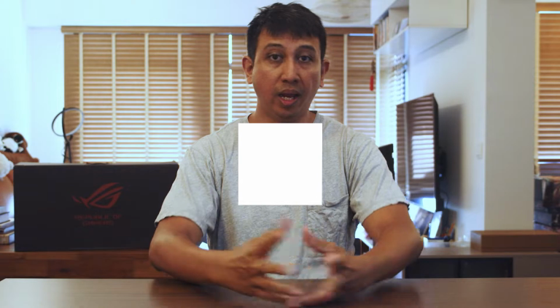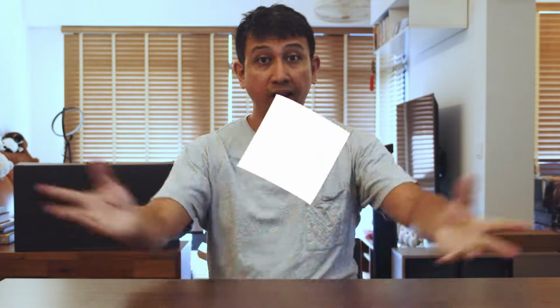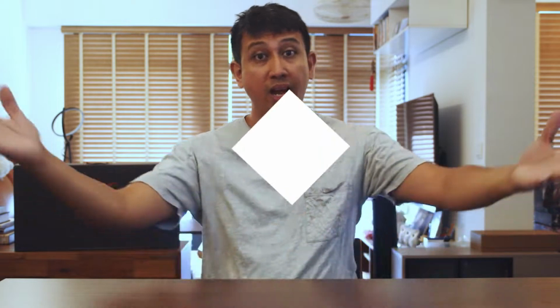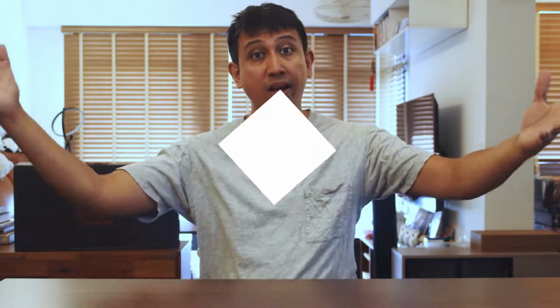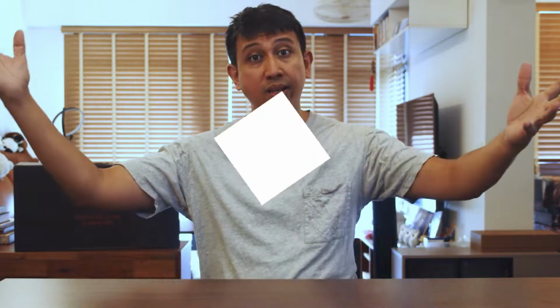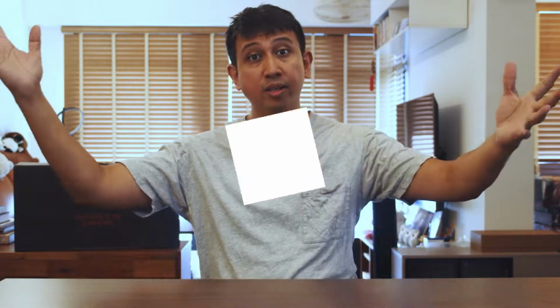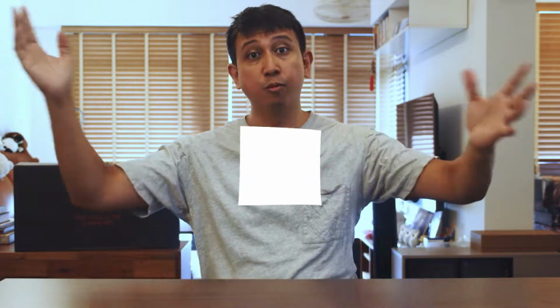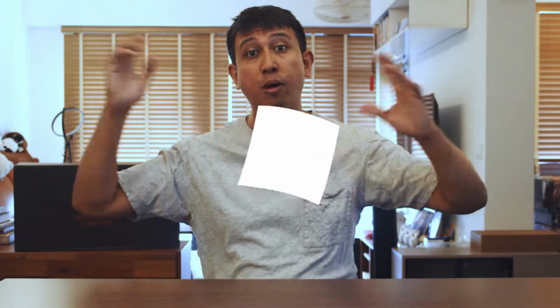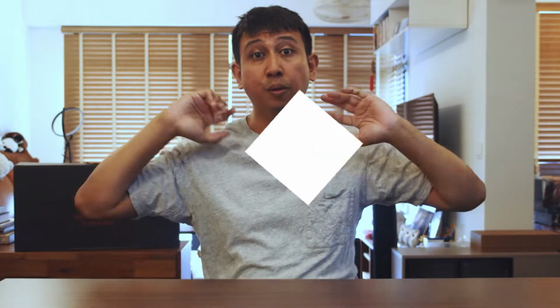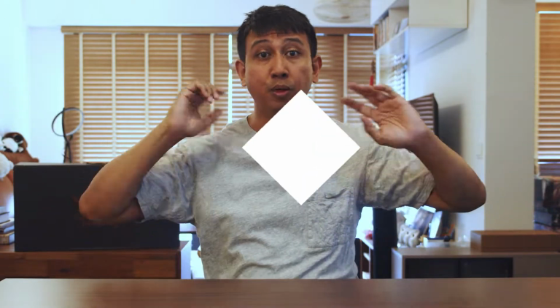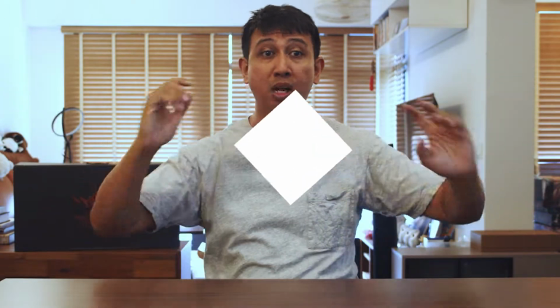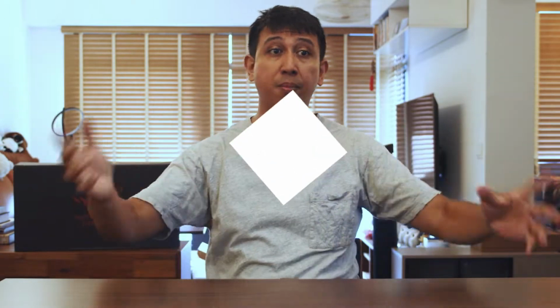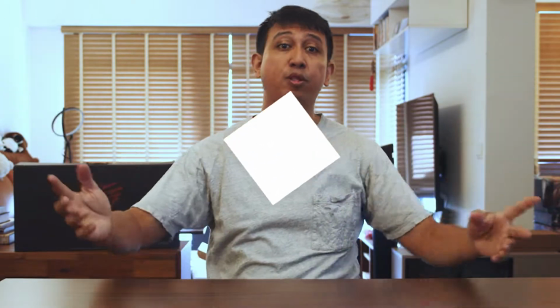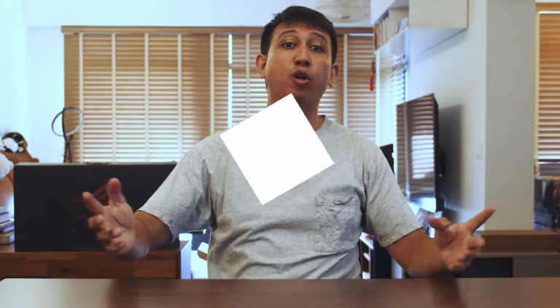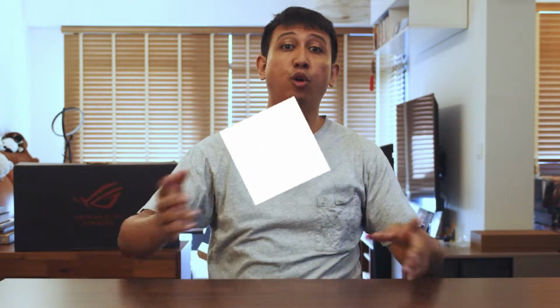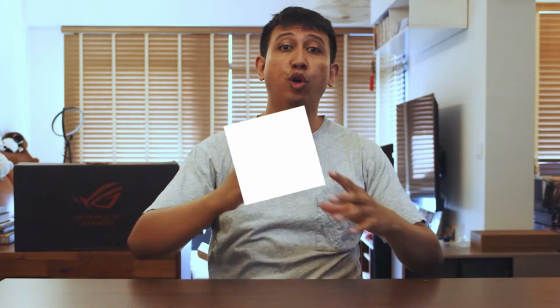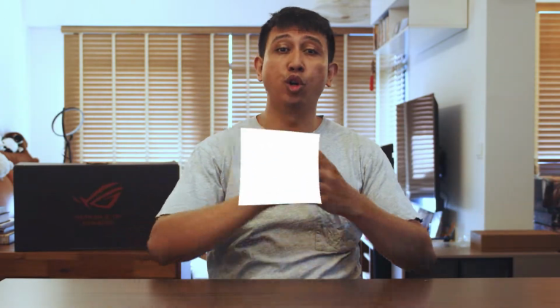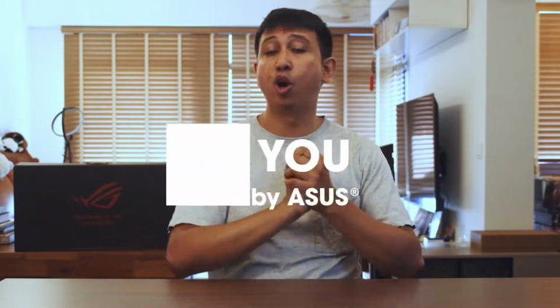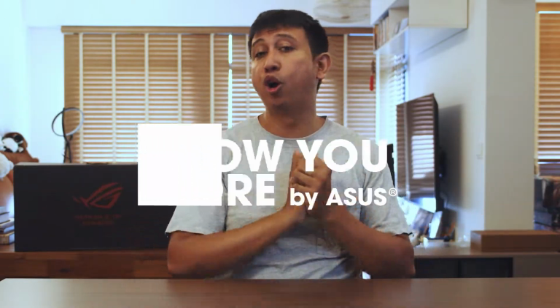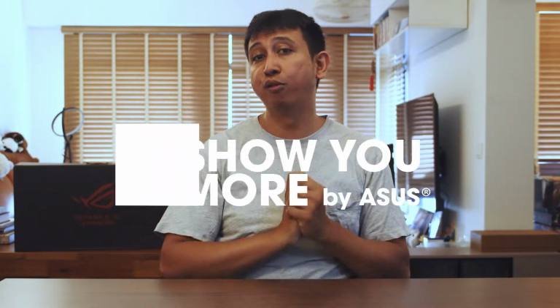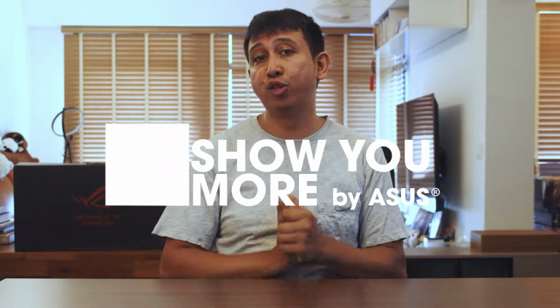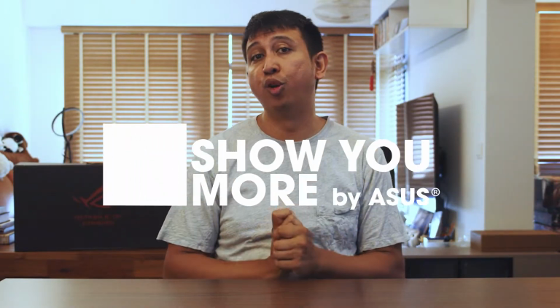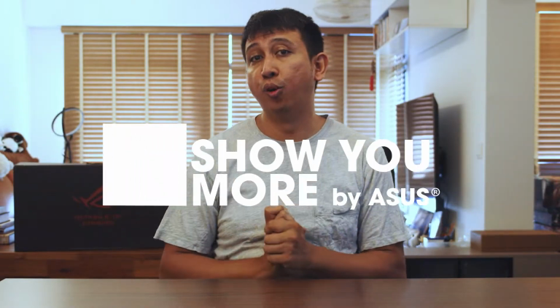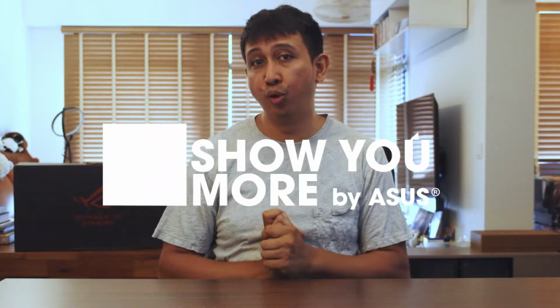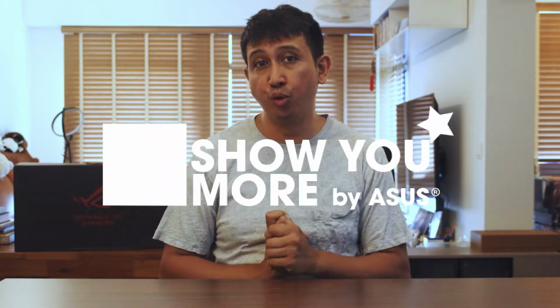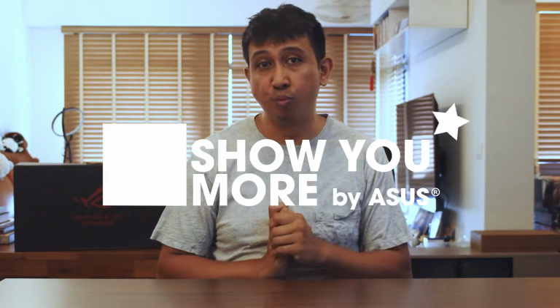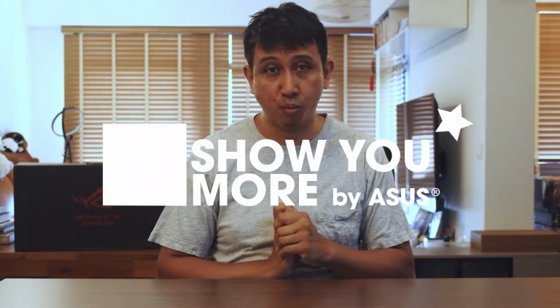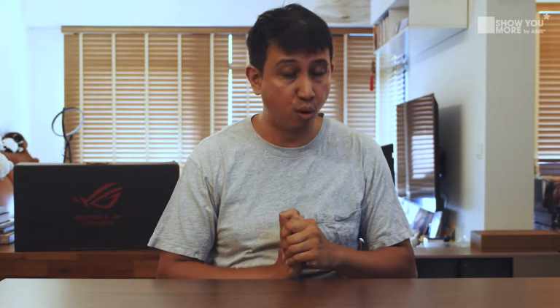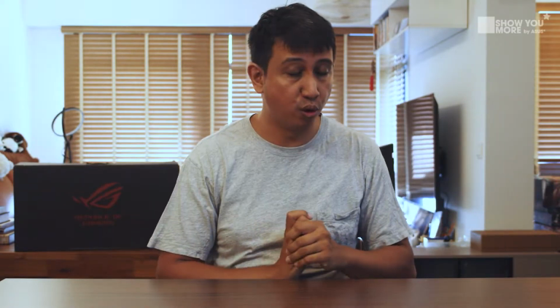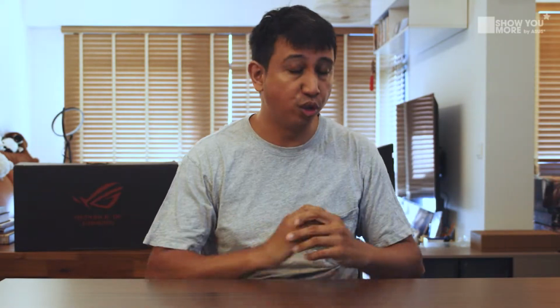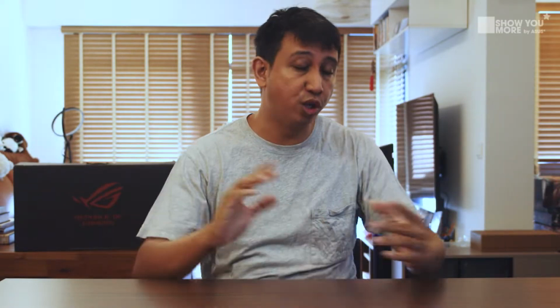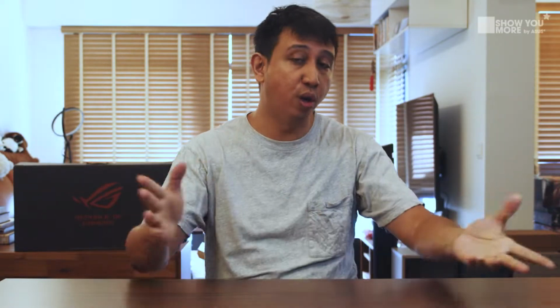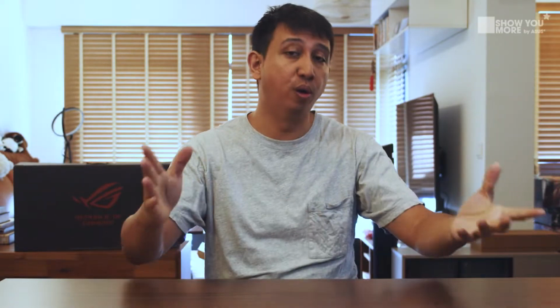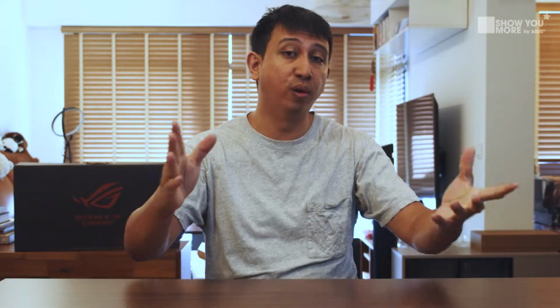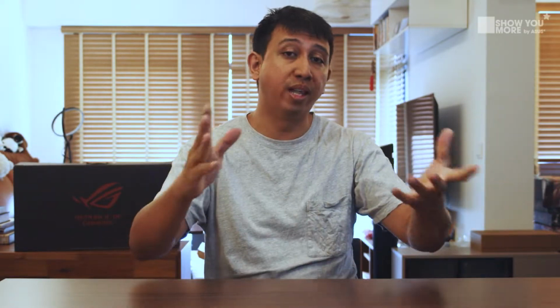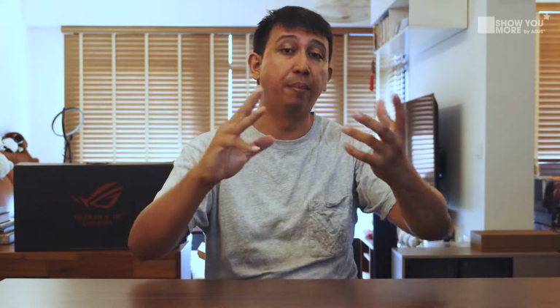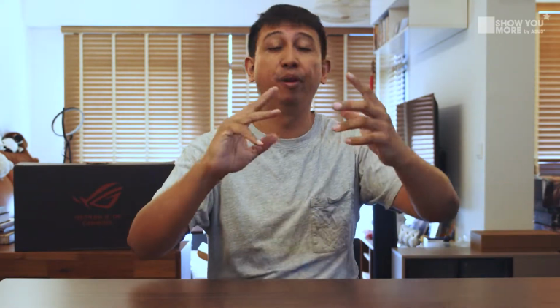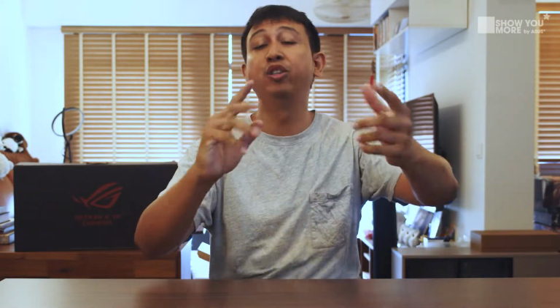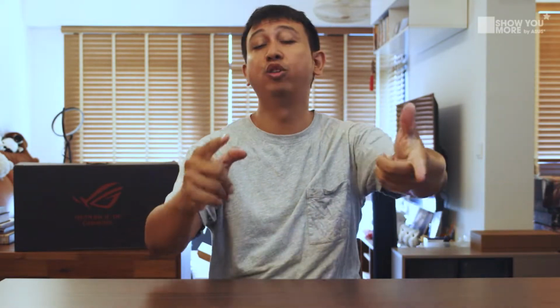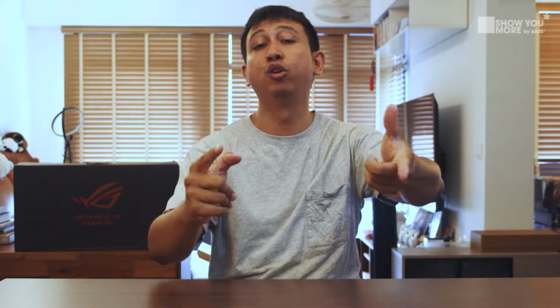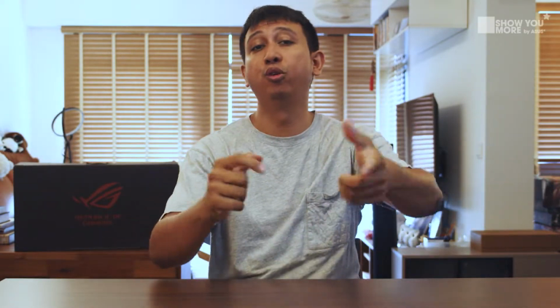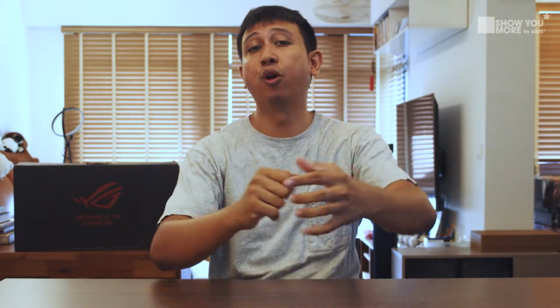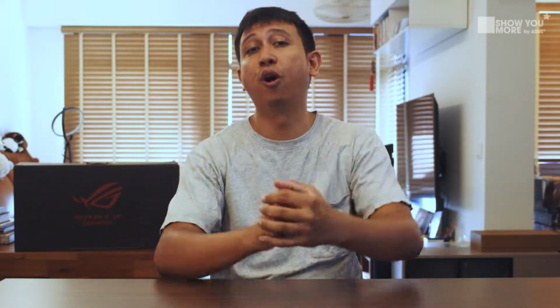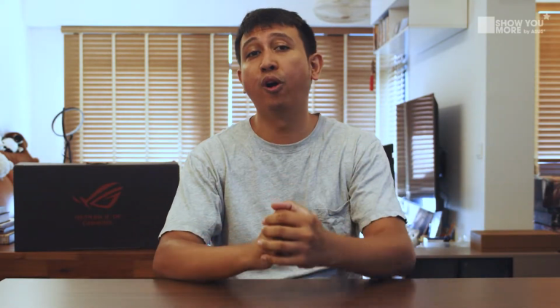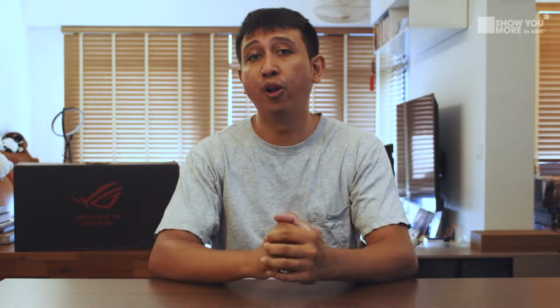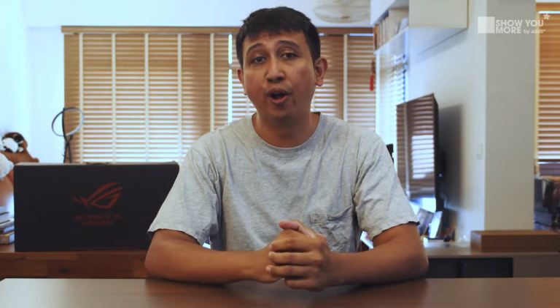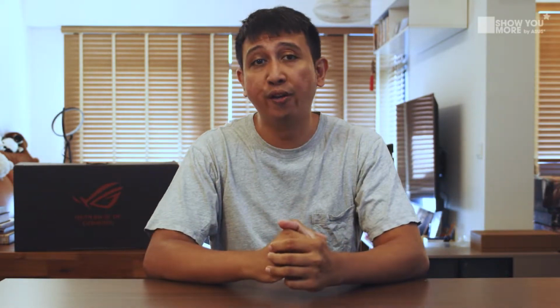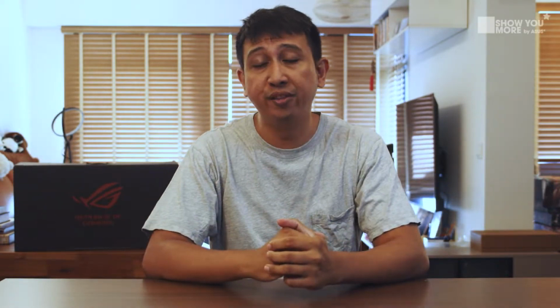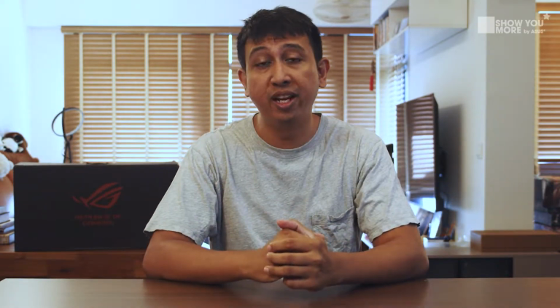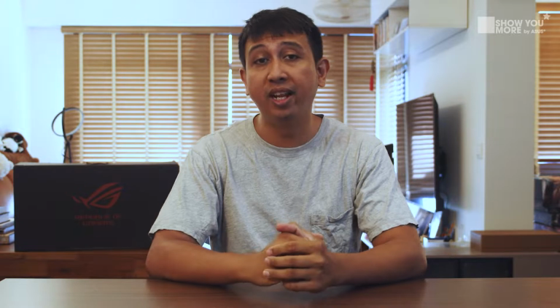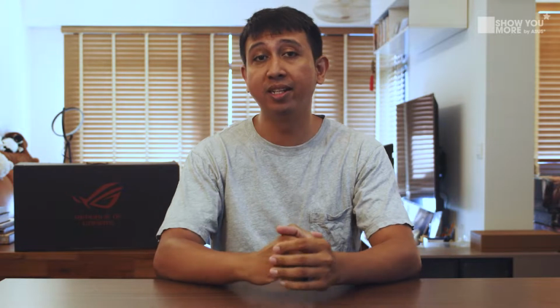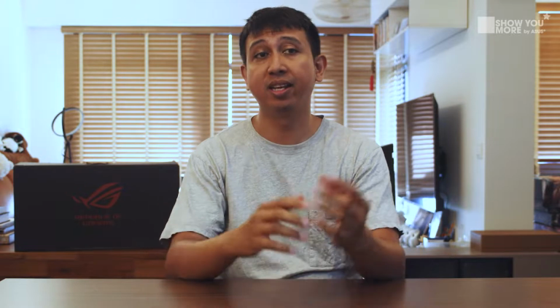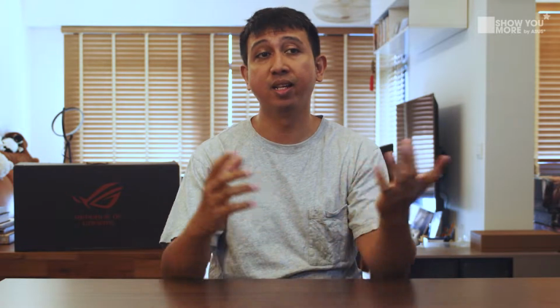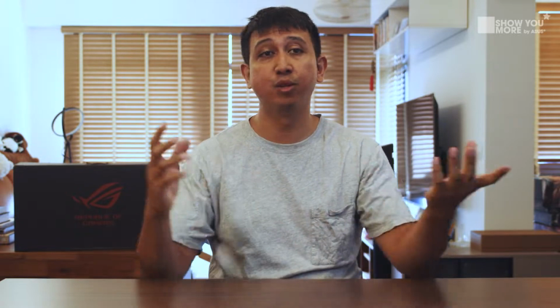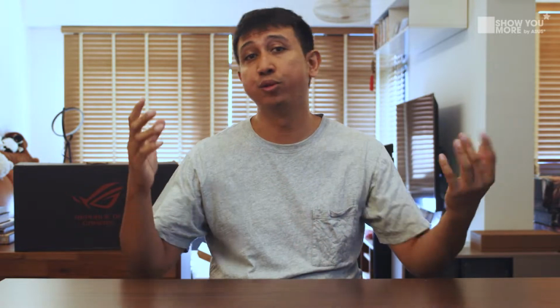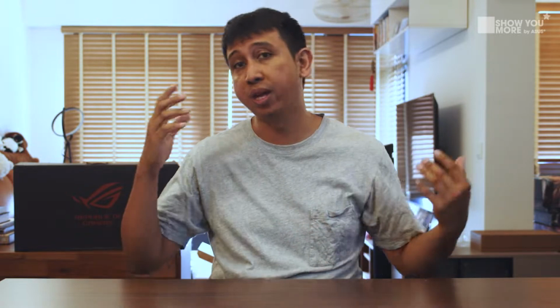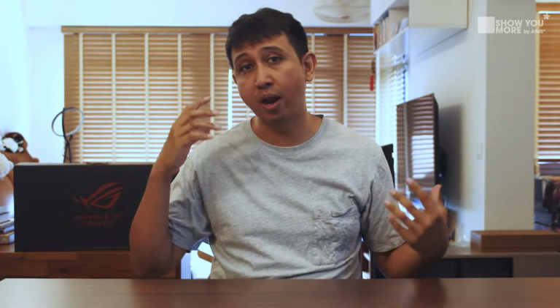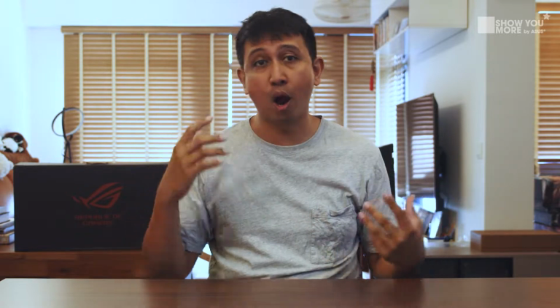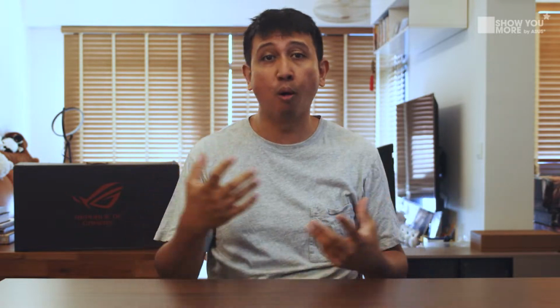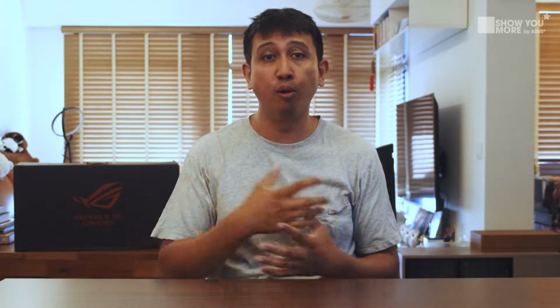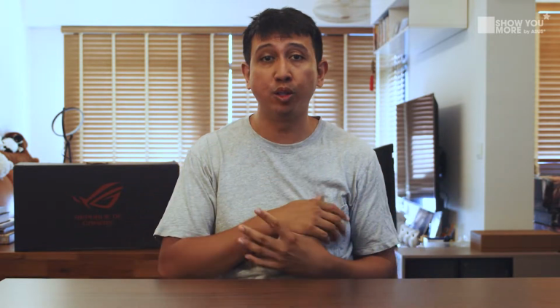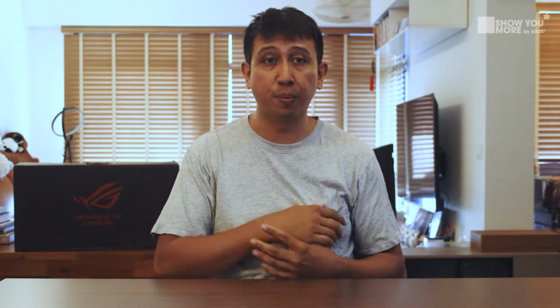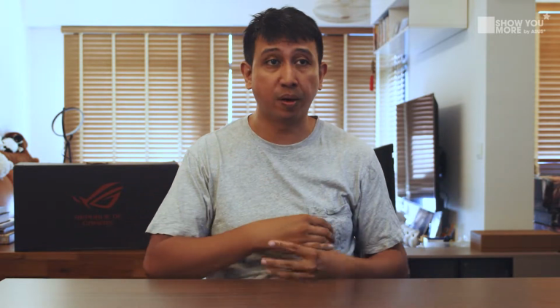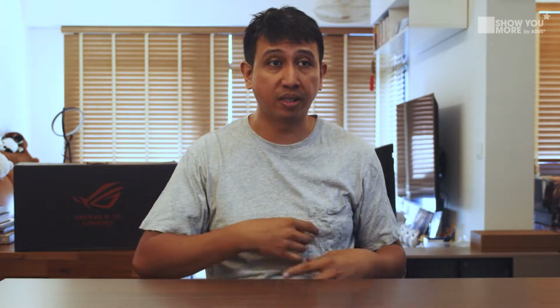Hi guys, welcome to the episode of Show You More, the show that brings you all of the latest ASUS and ROG products.